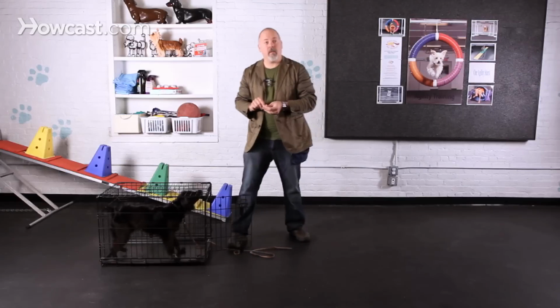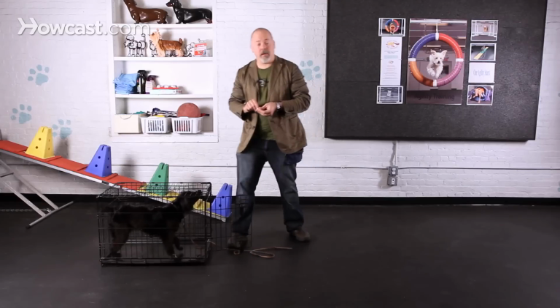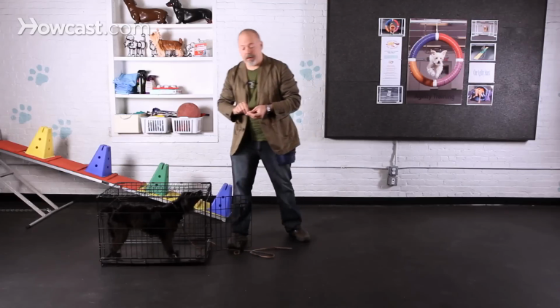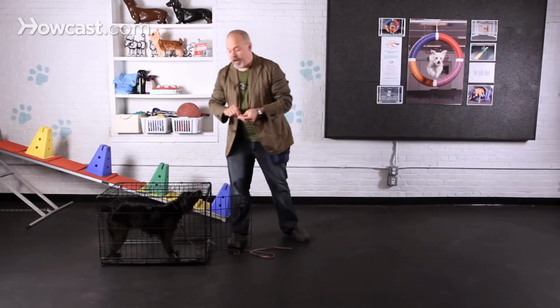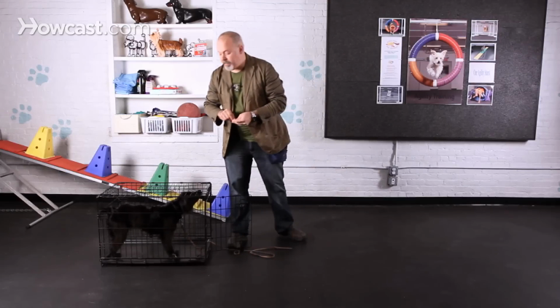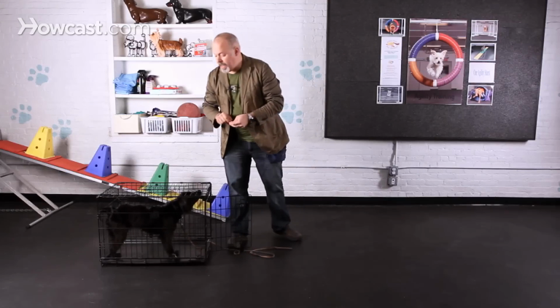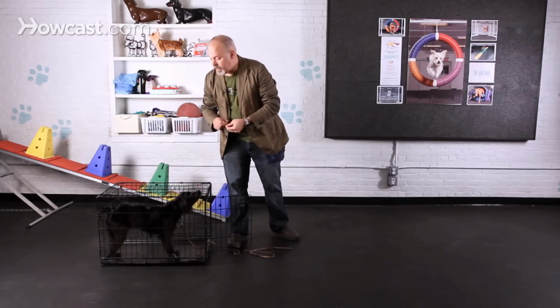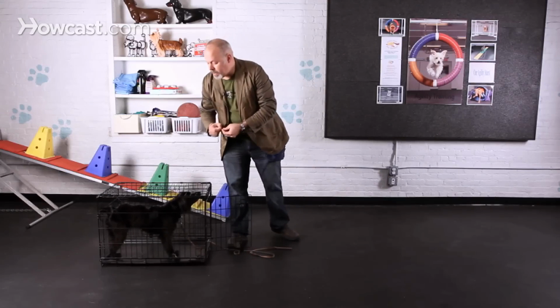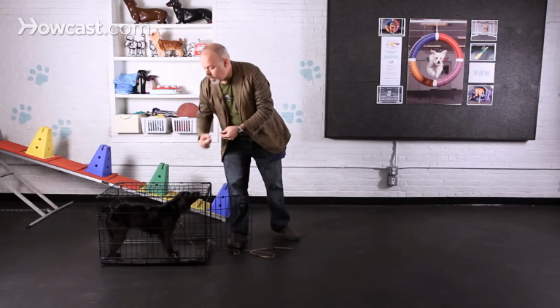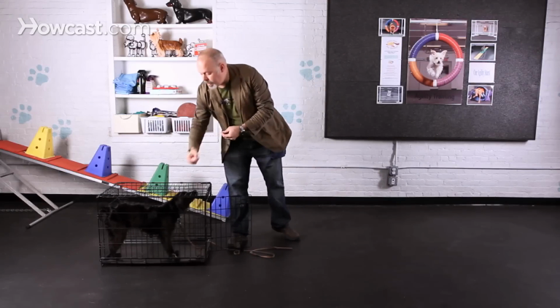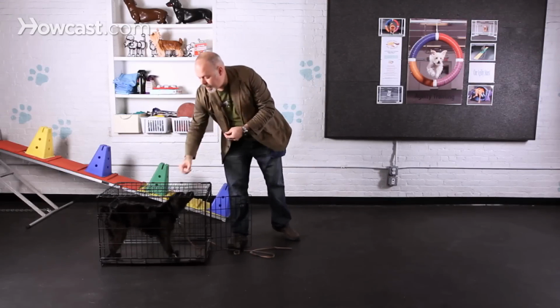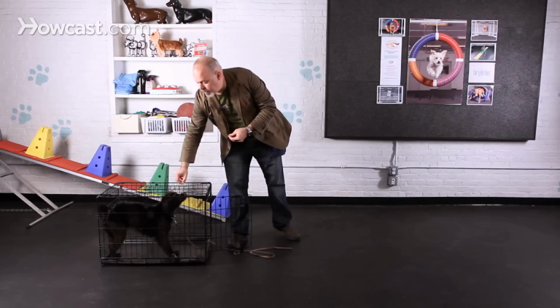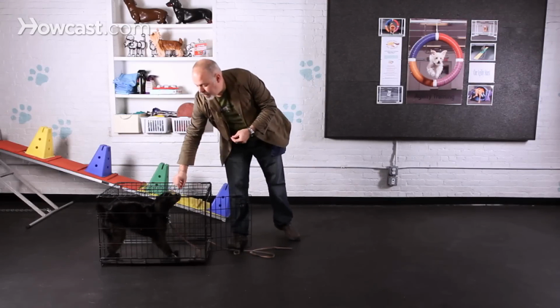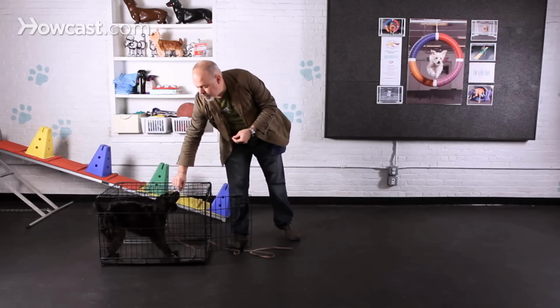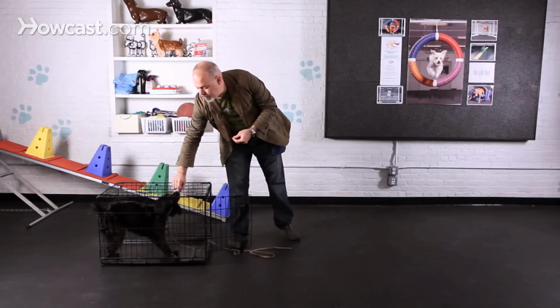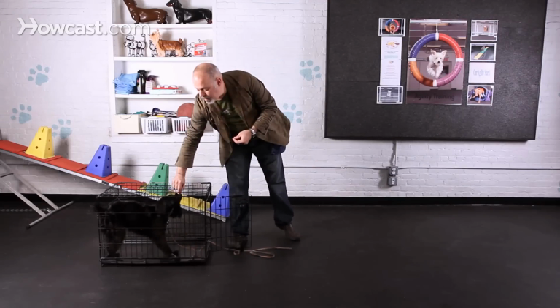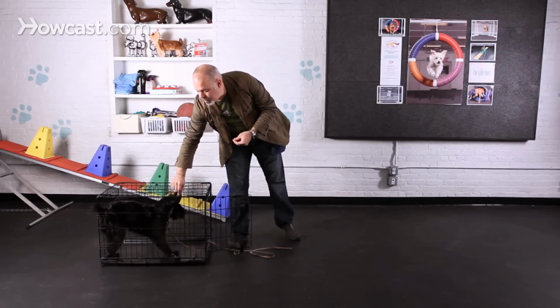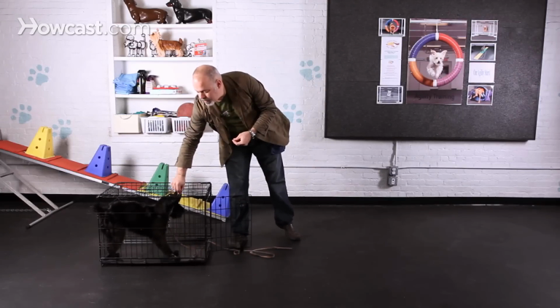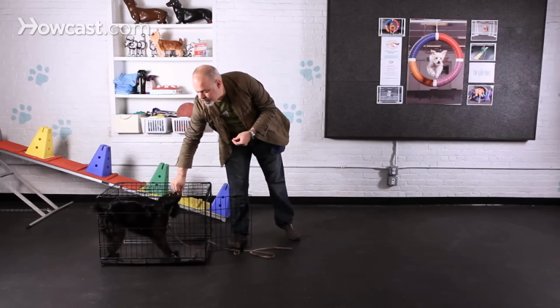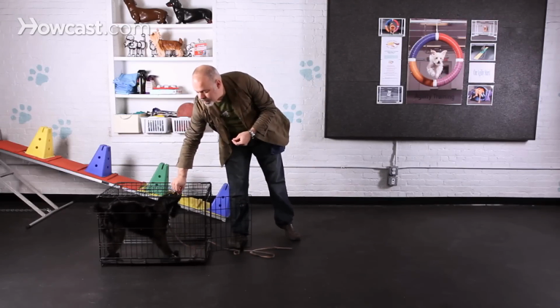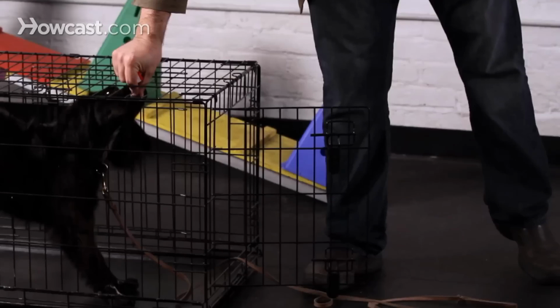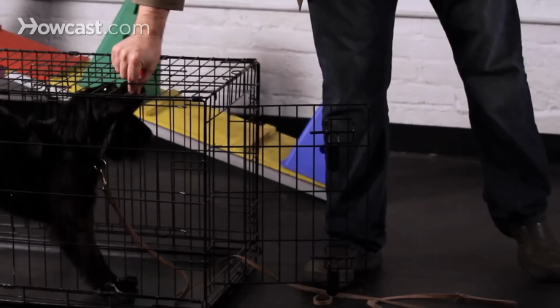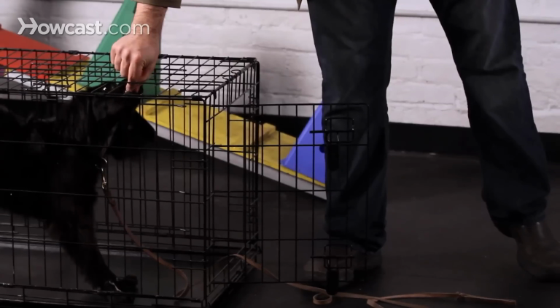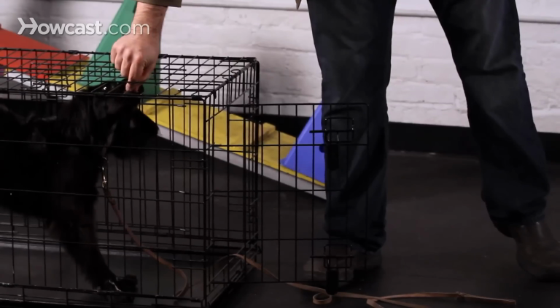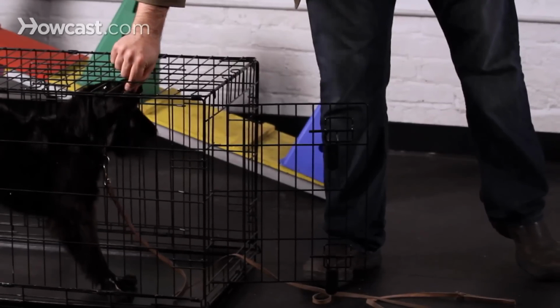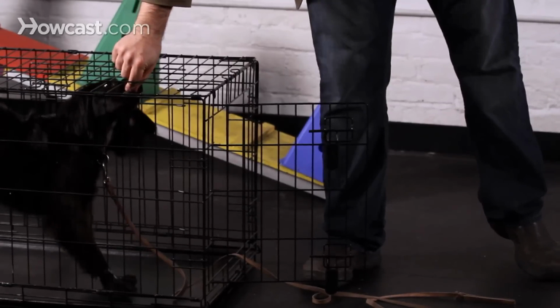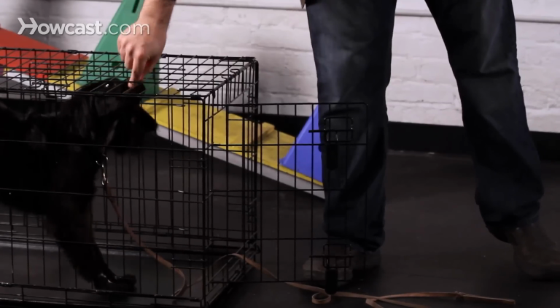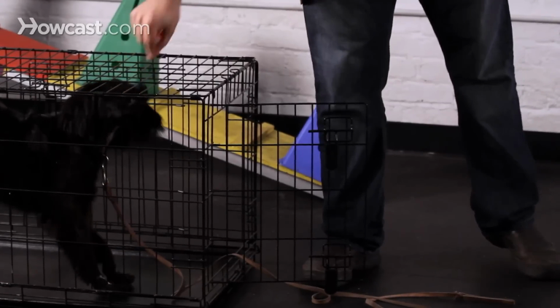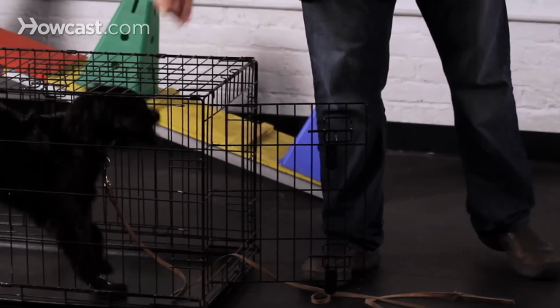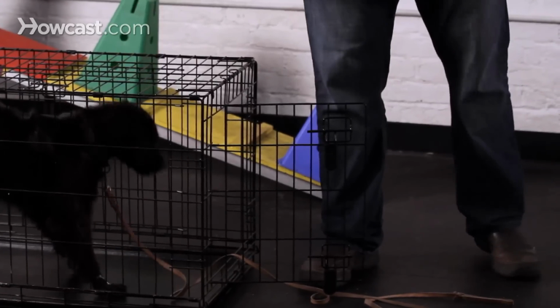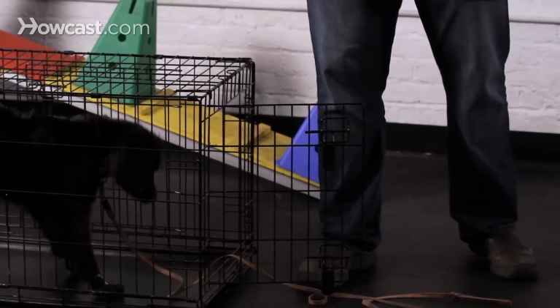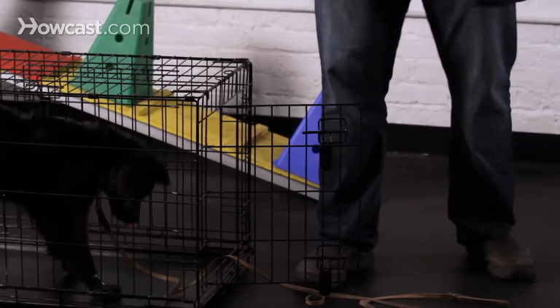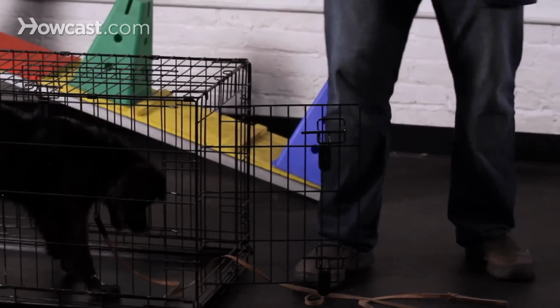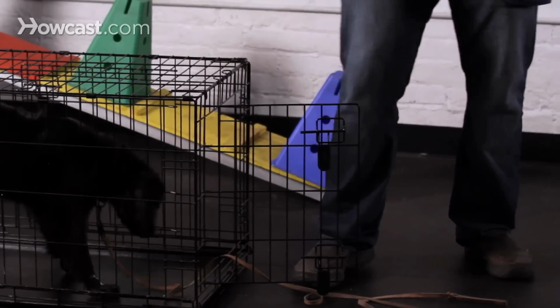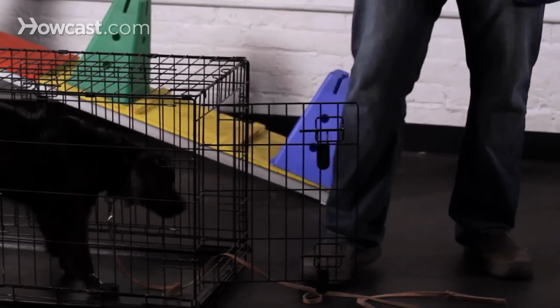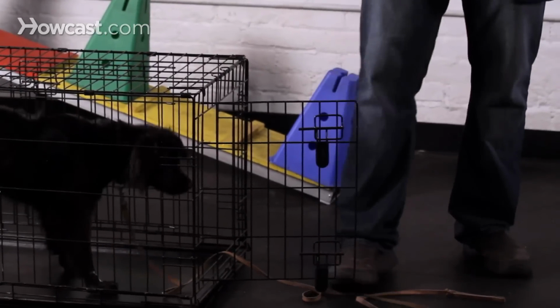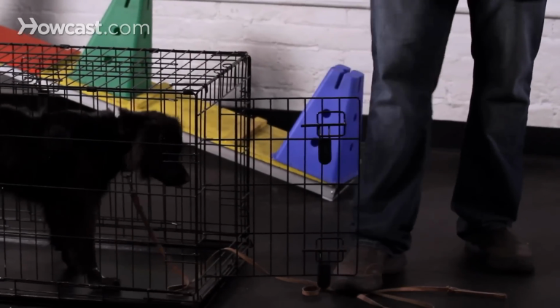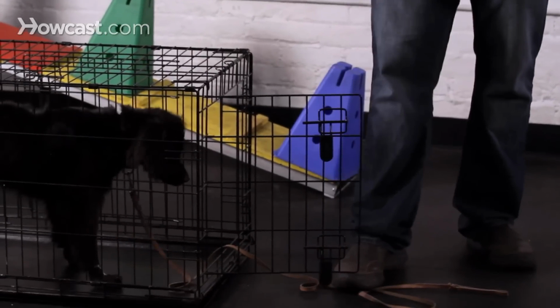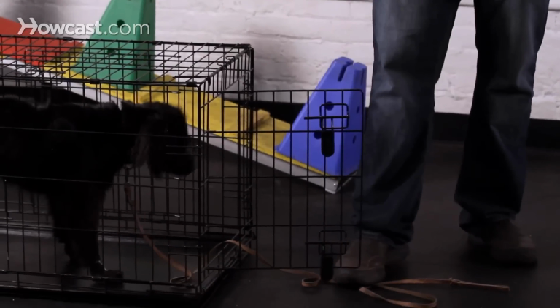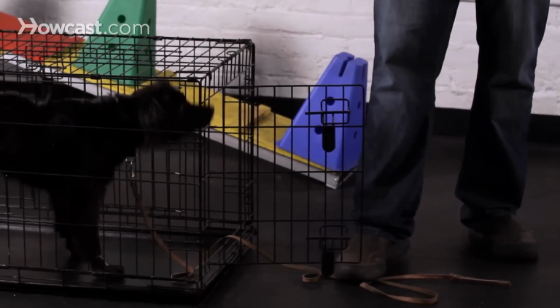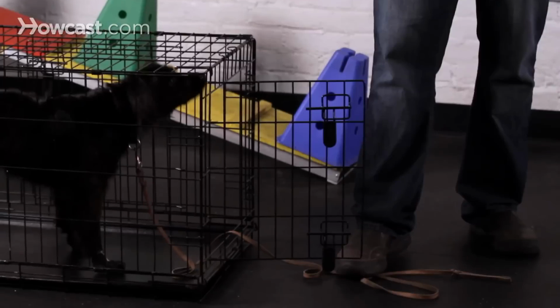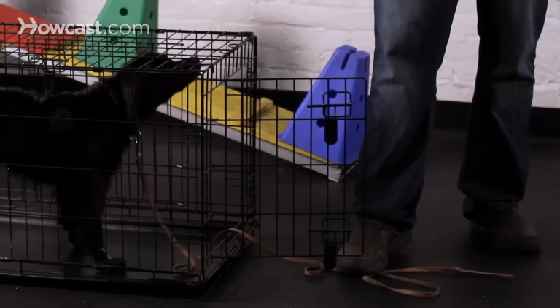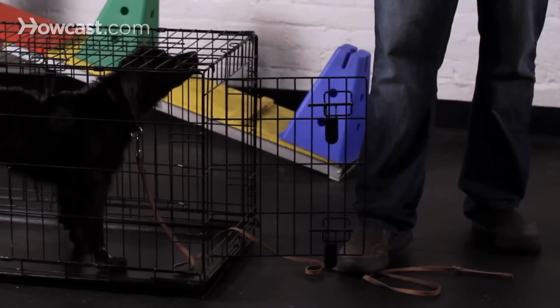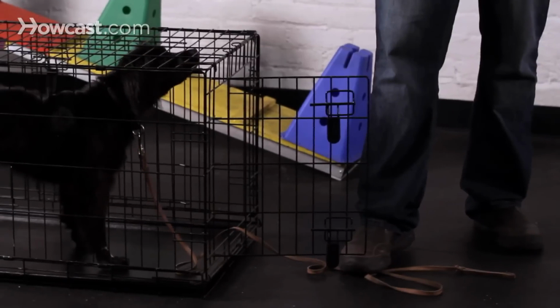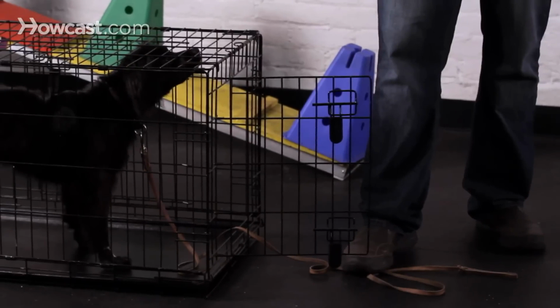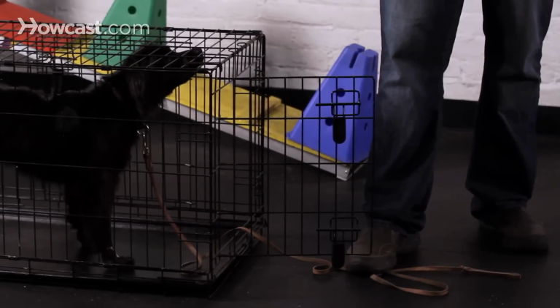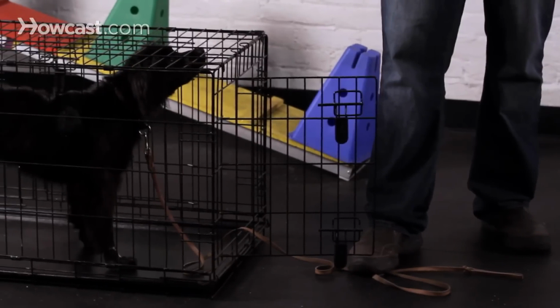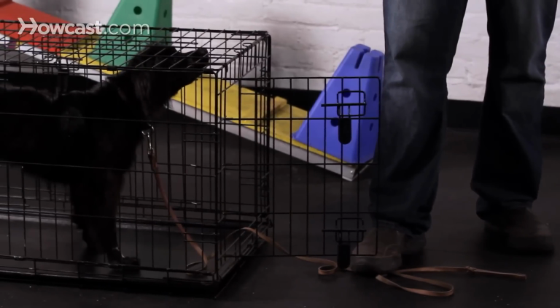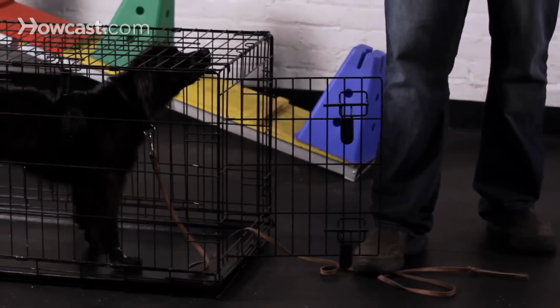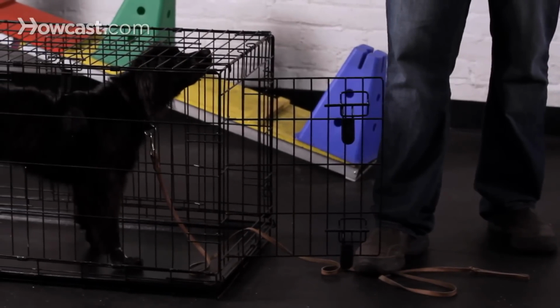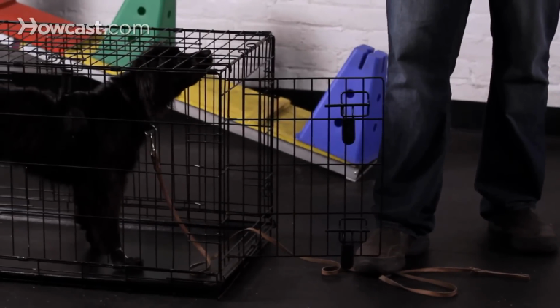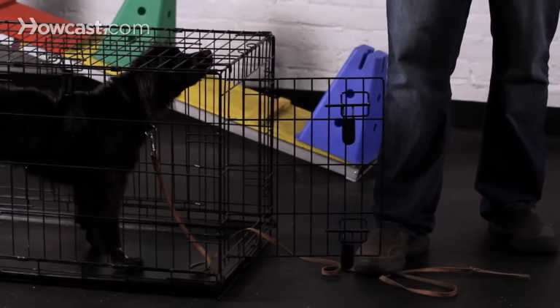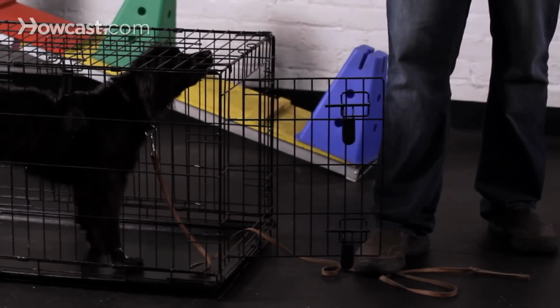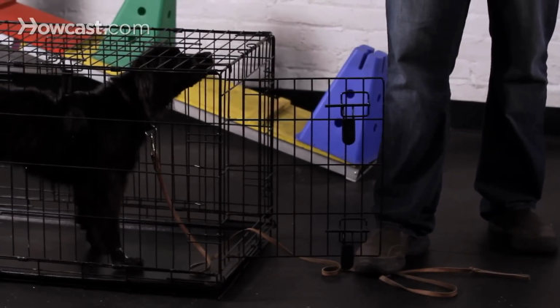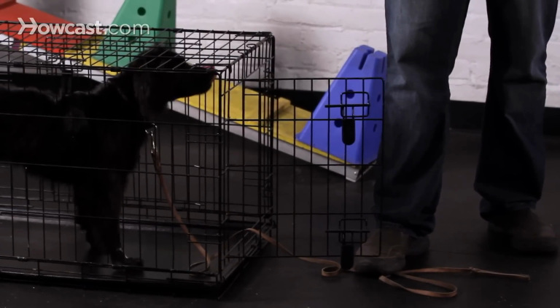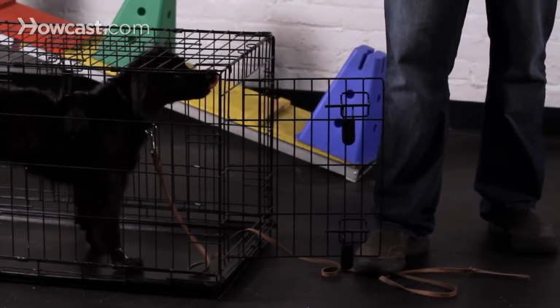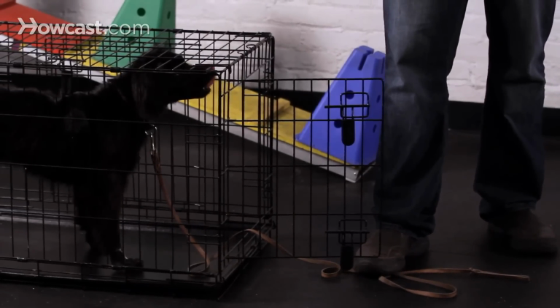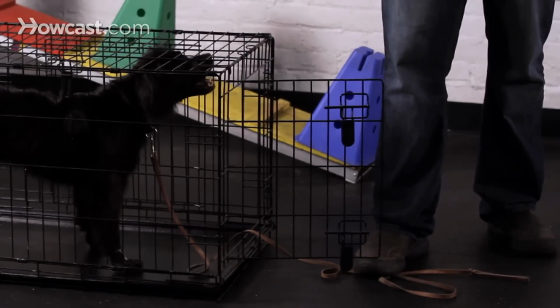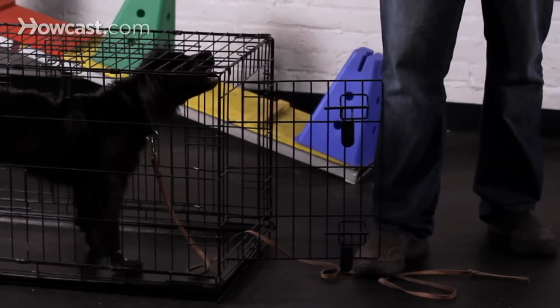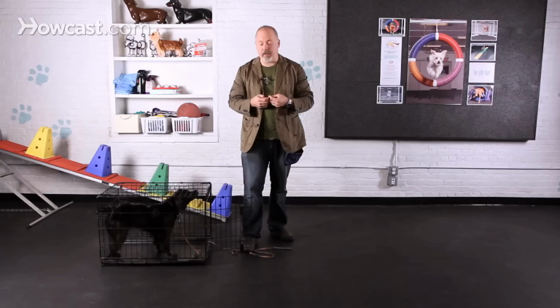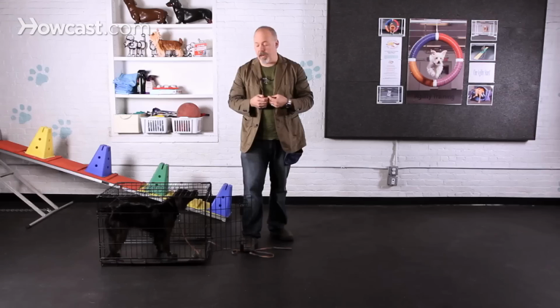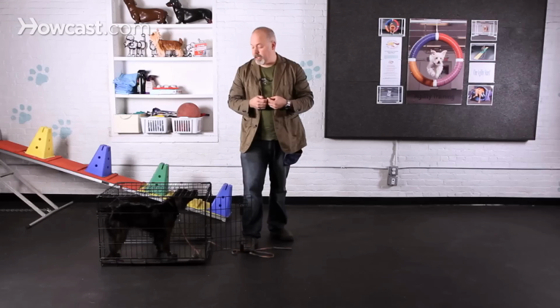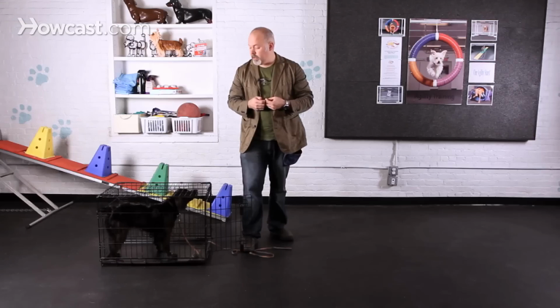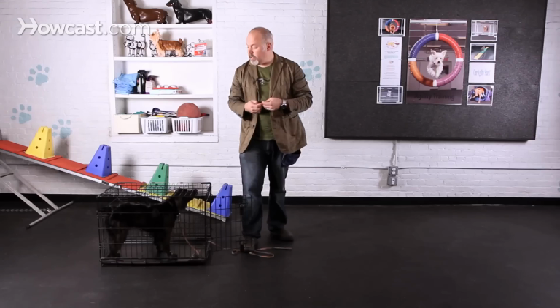When you have that going and your dog is repeatedly running into the crate voluntarily, you can try putting a cue on it.